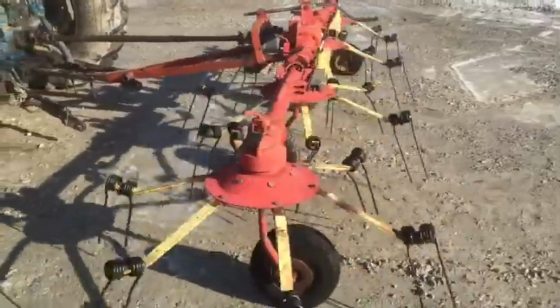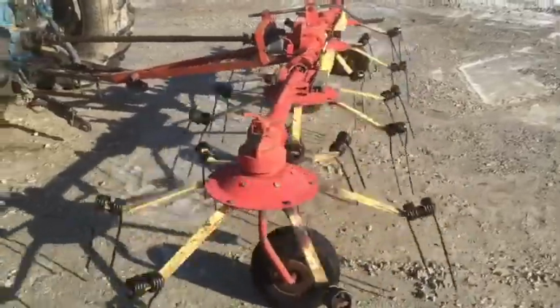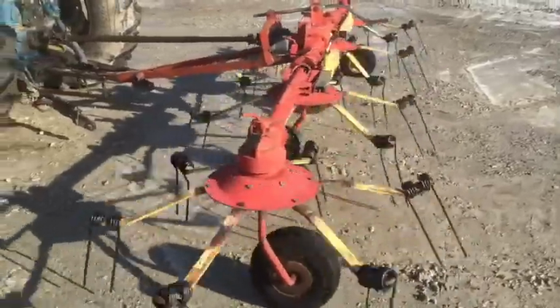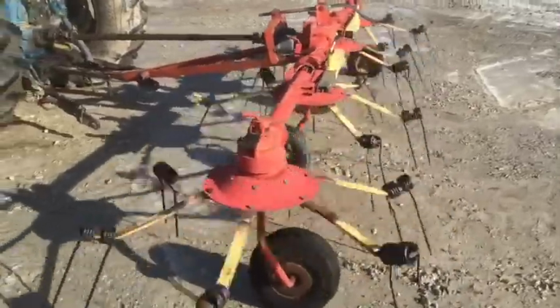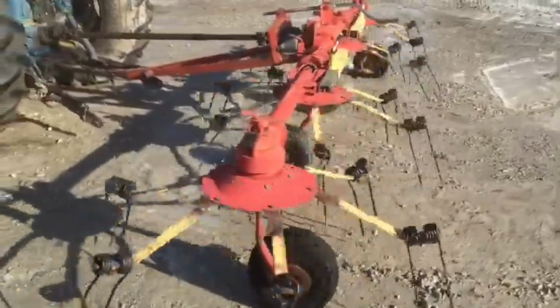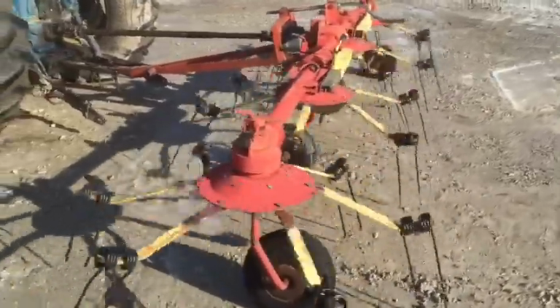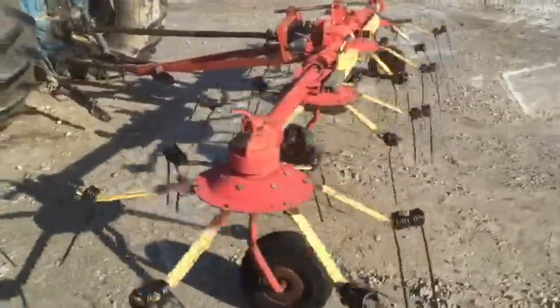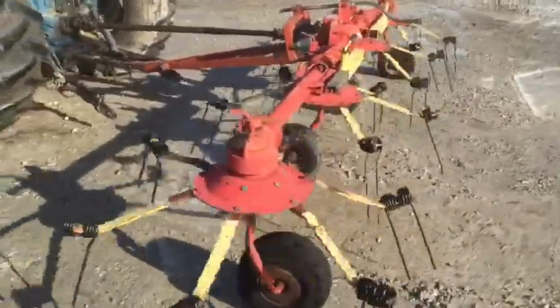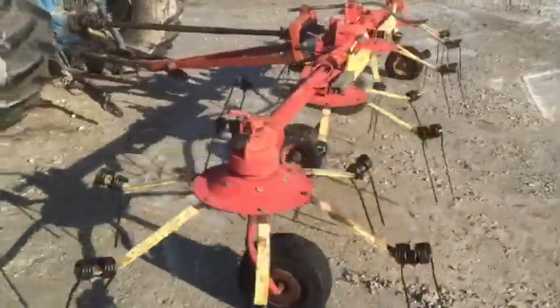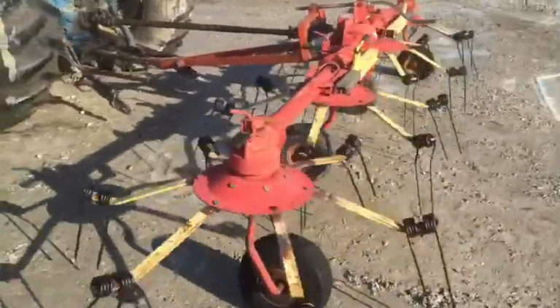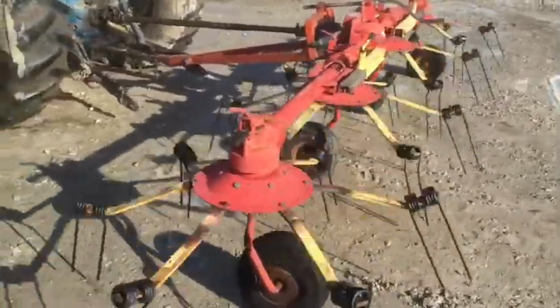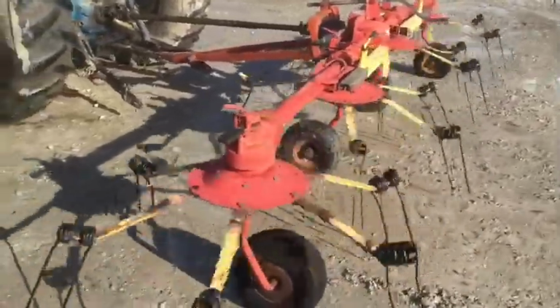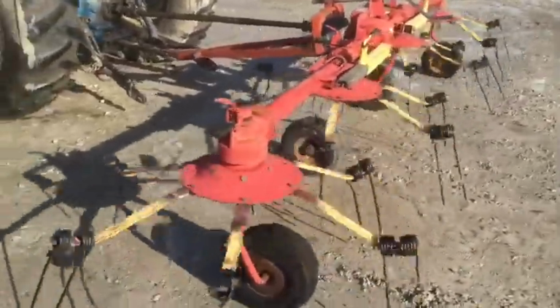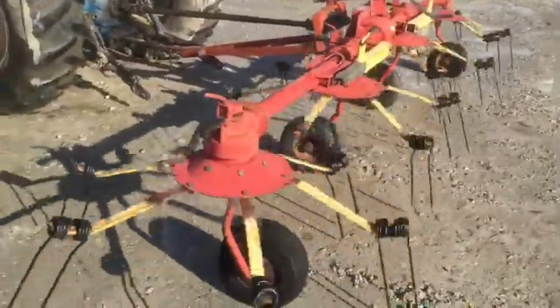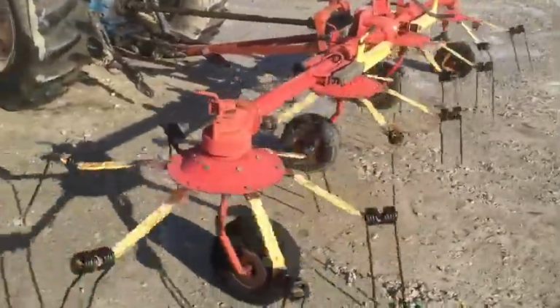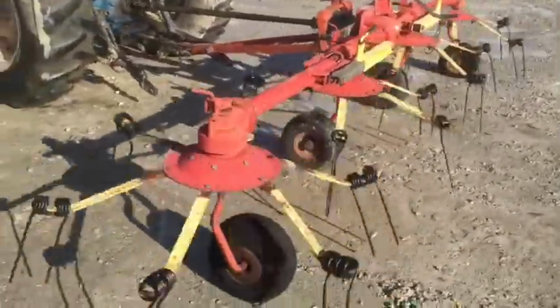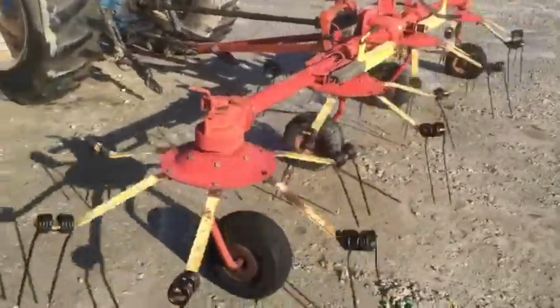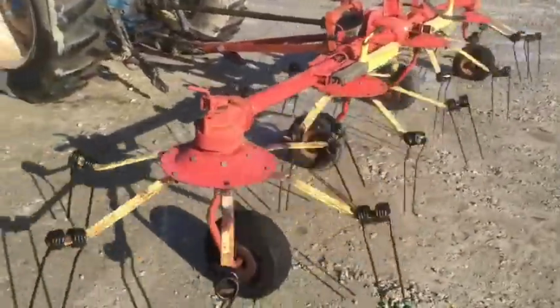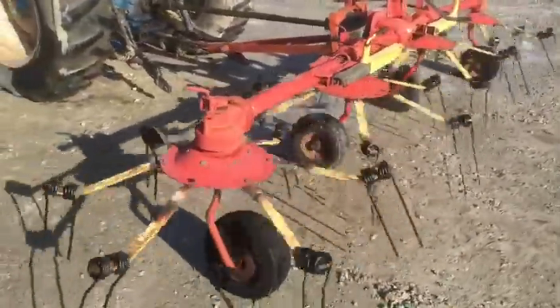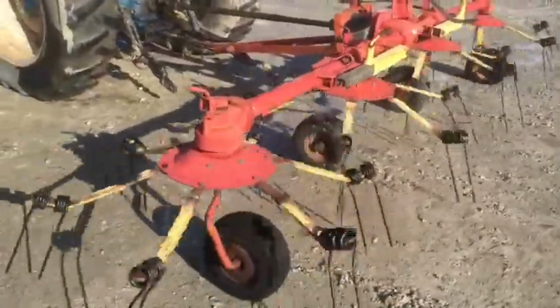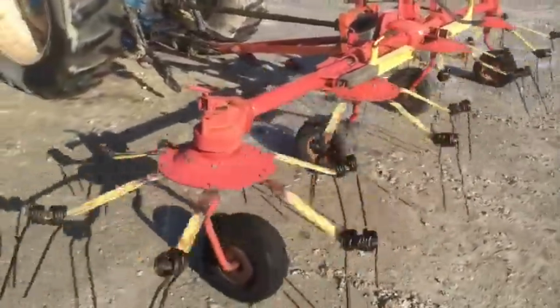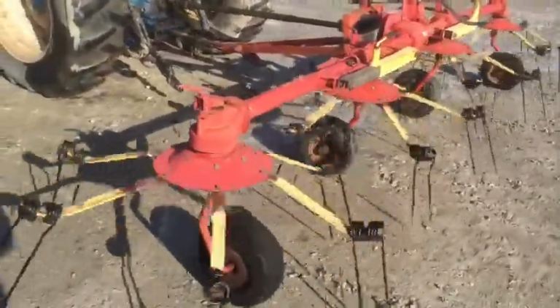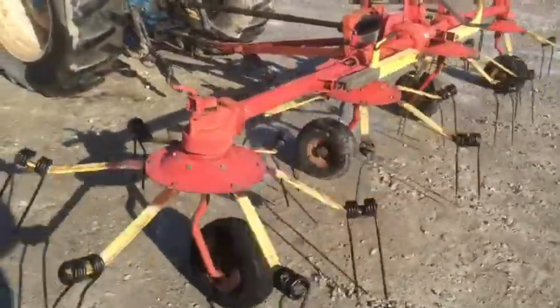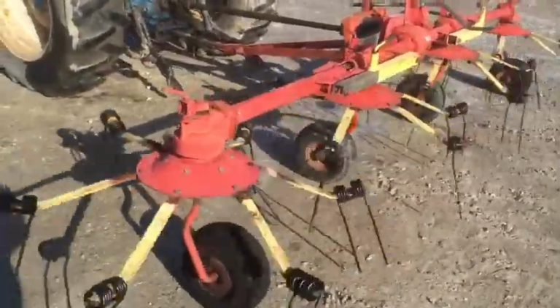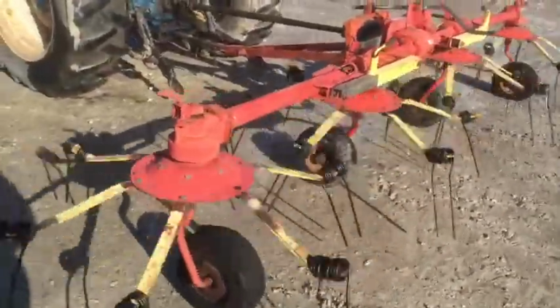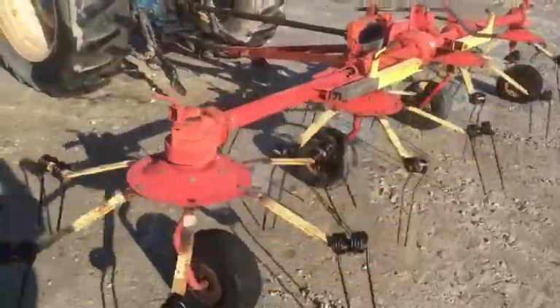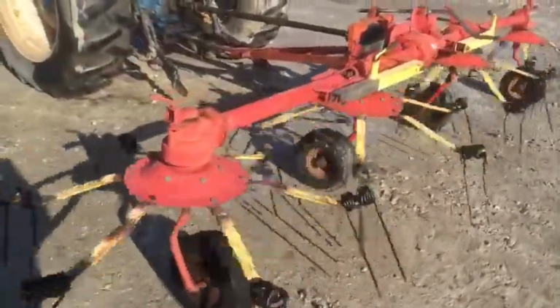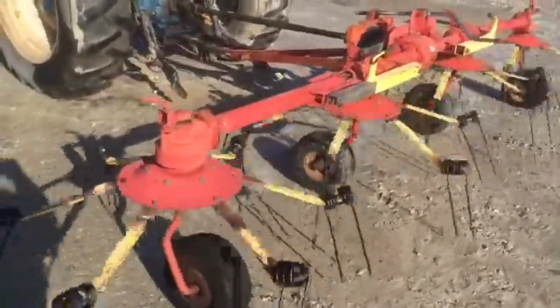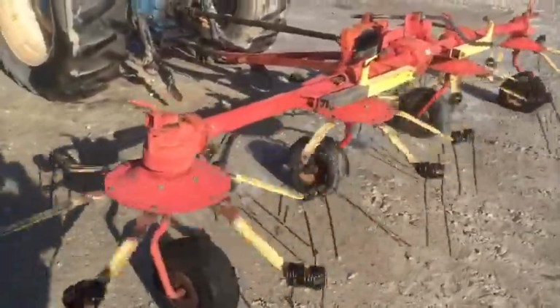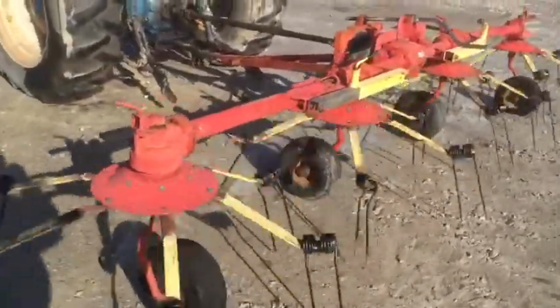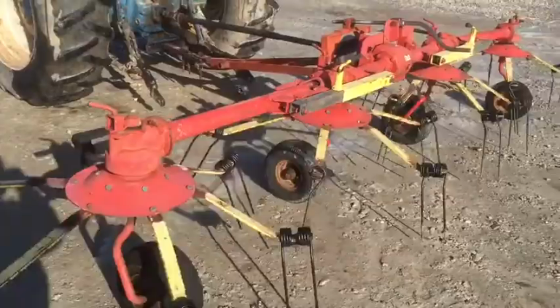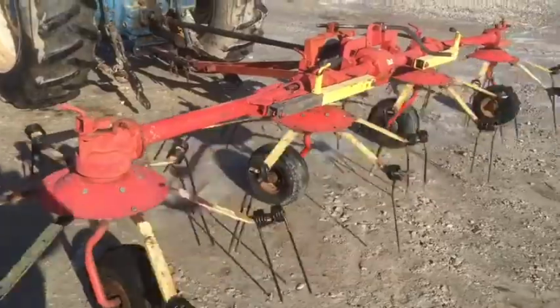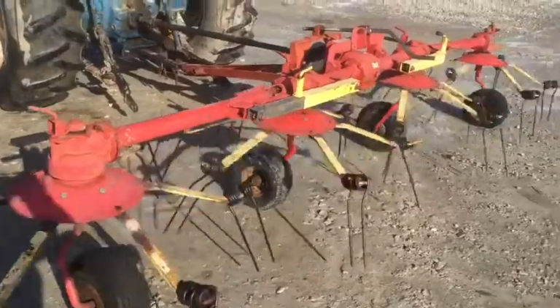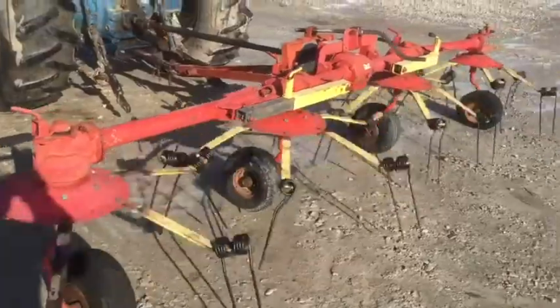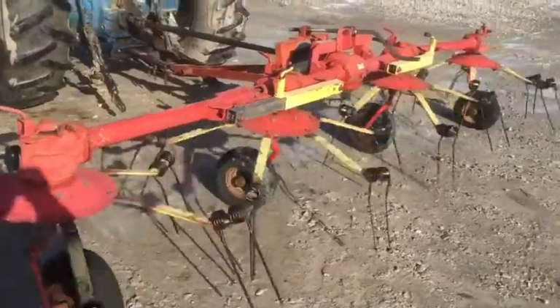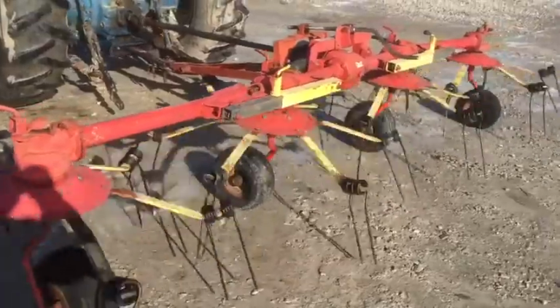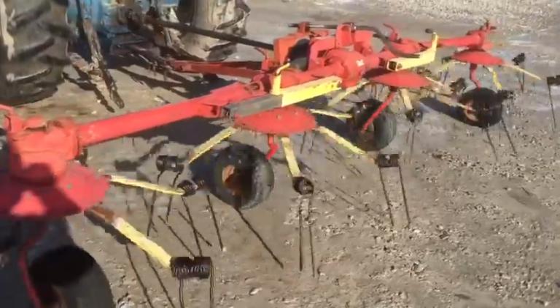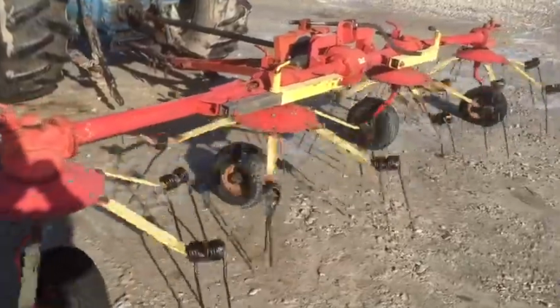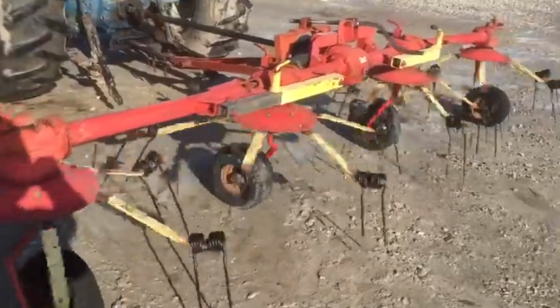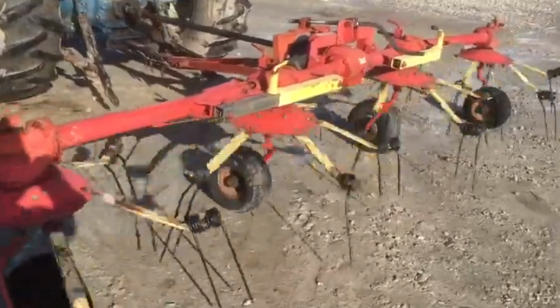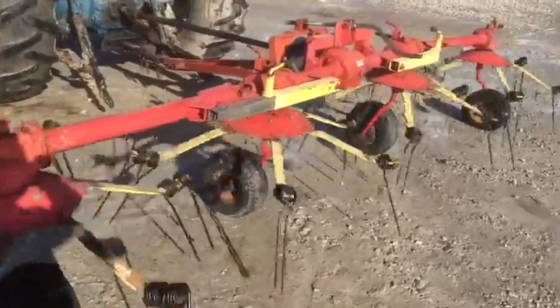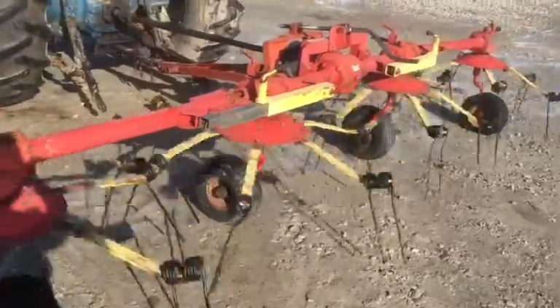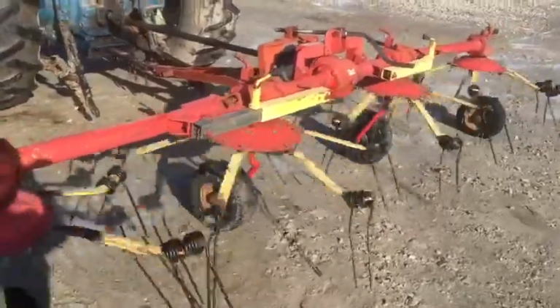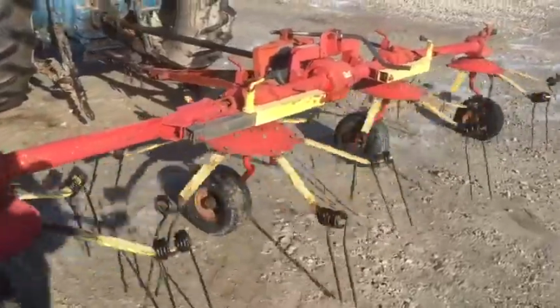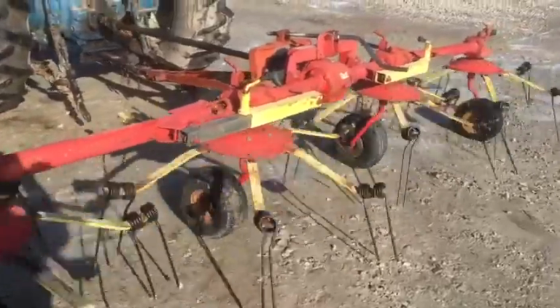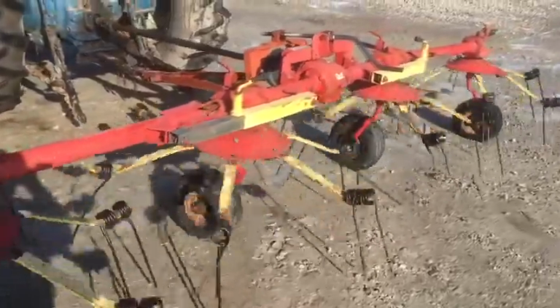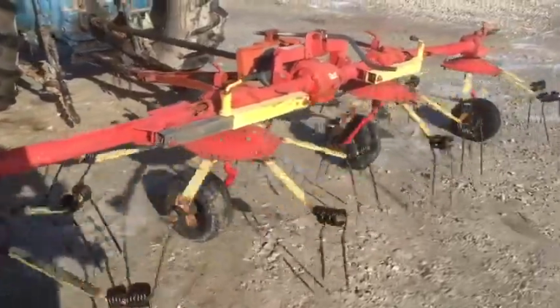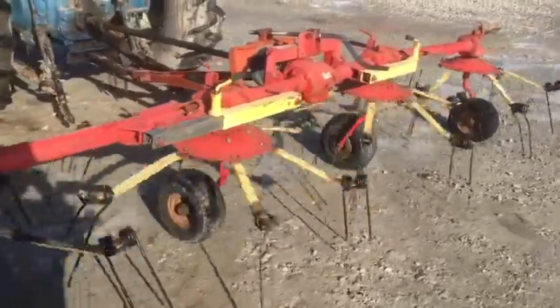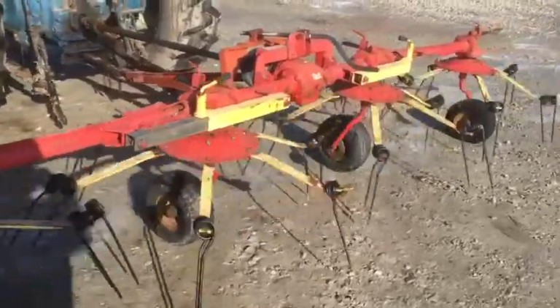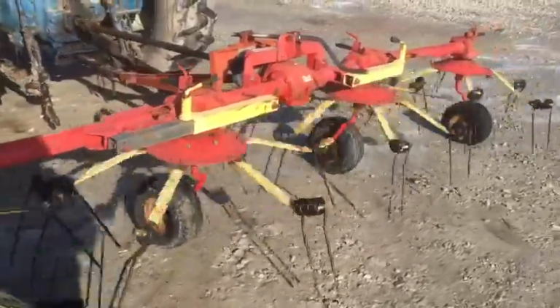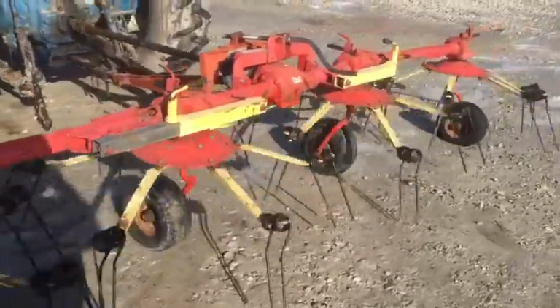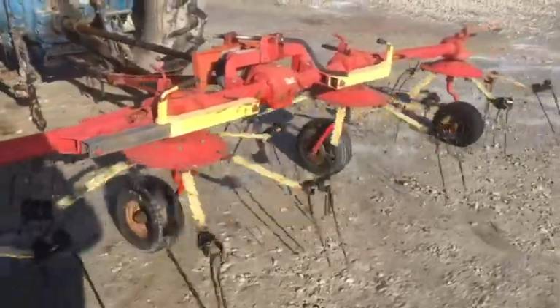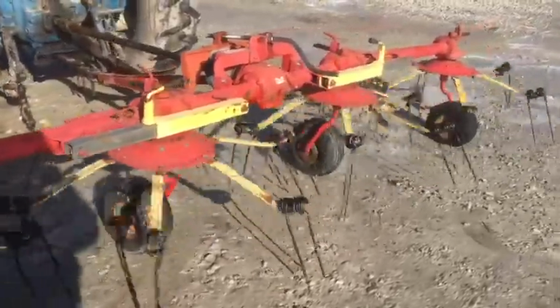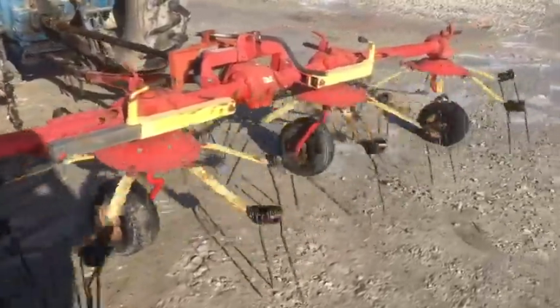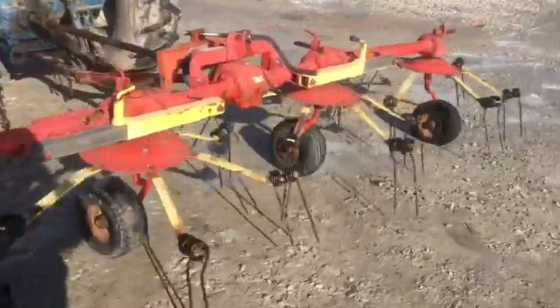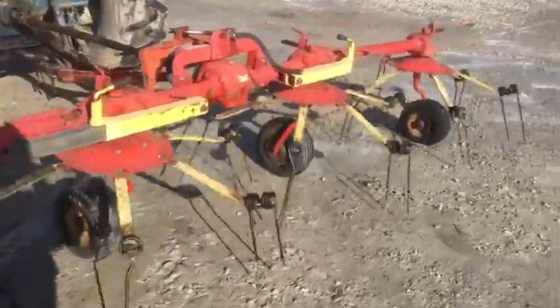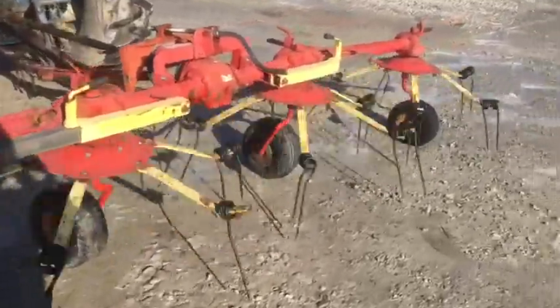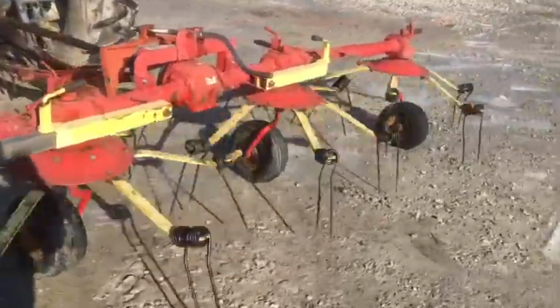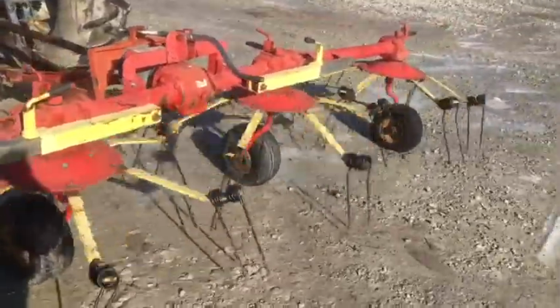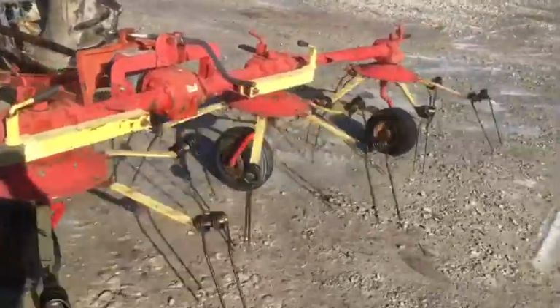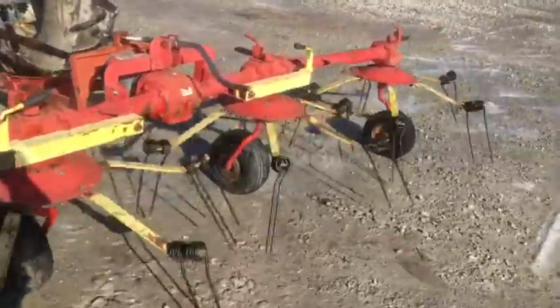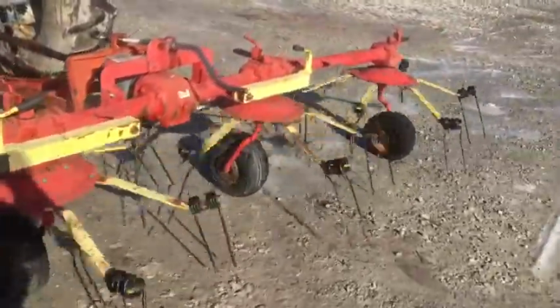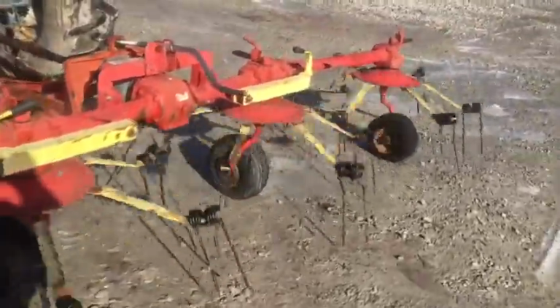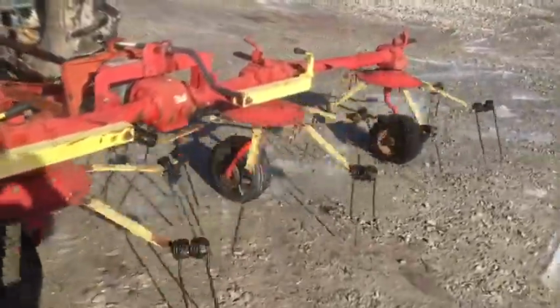The right-hand tire is a little low, and that's why it's making a little noise — the teeth are actually scraping a little bit of gravel. But it's not the Tedder, it's just that little tire.